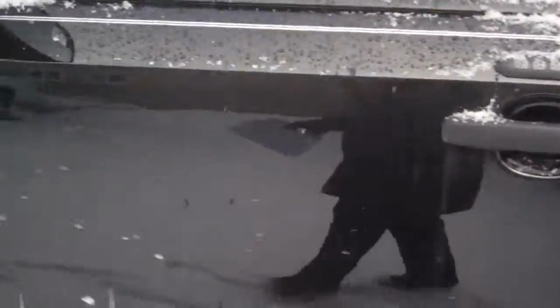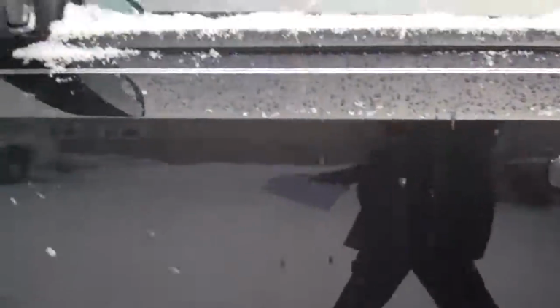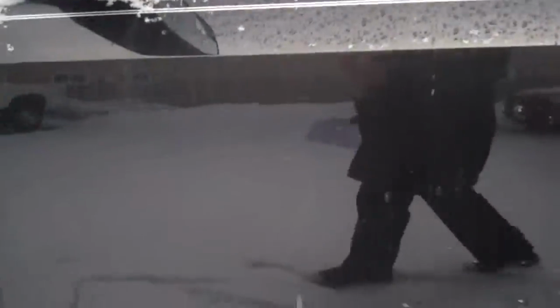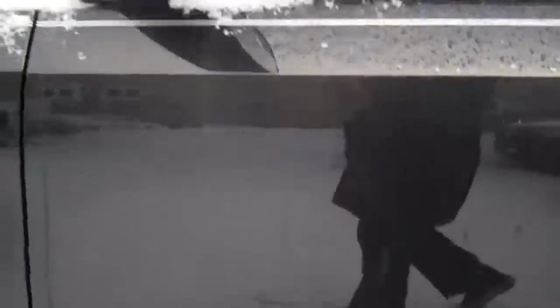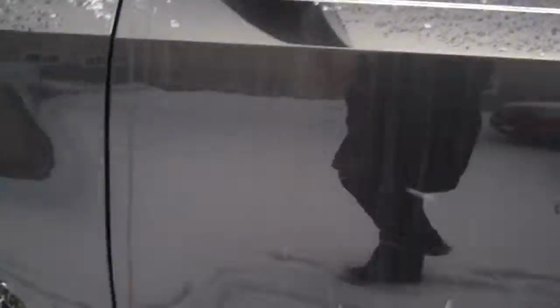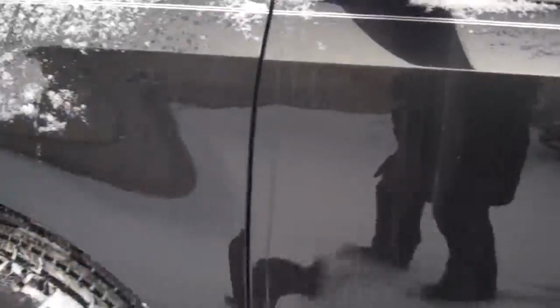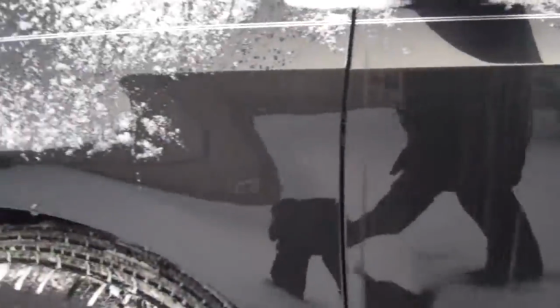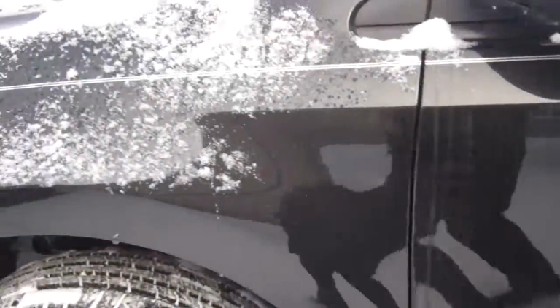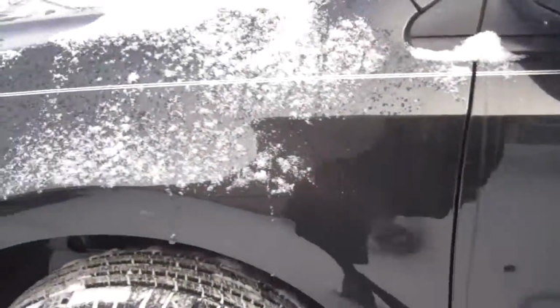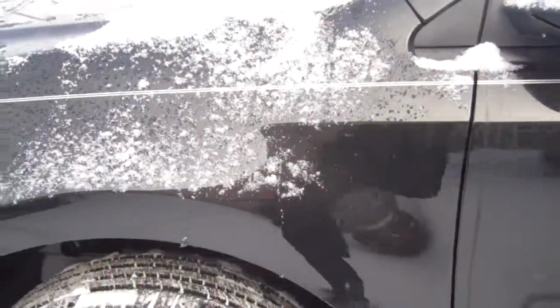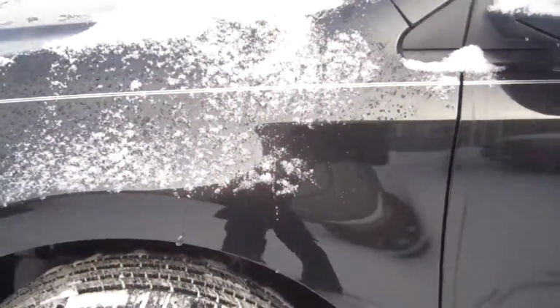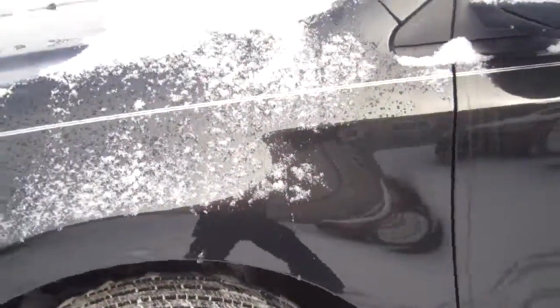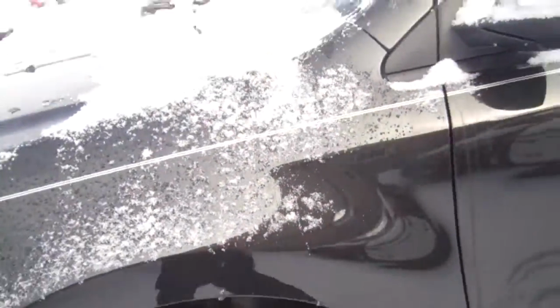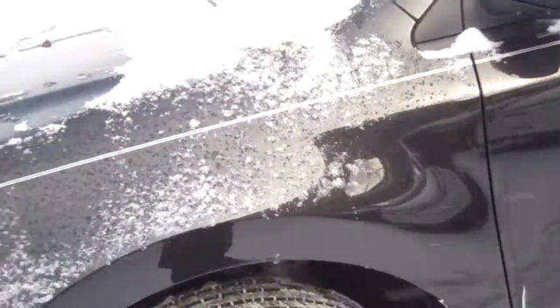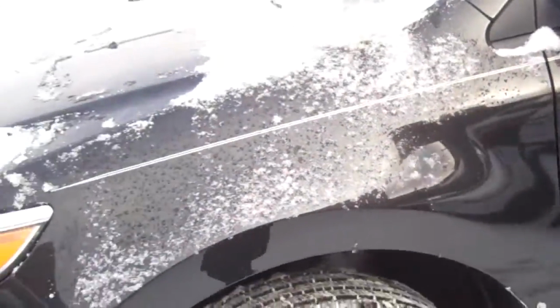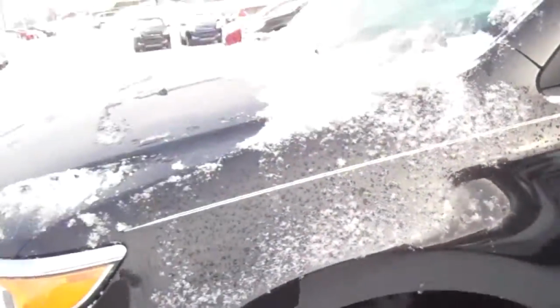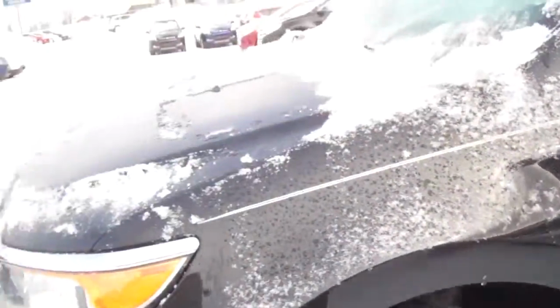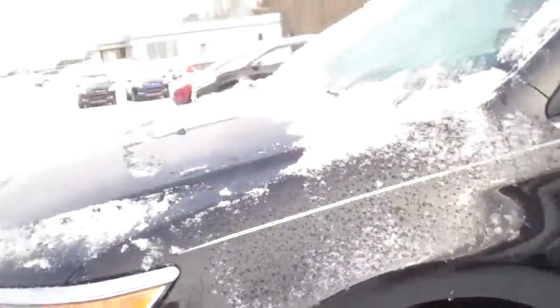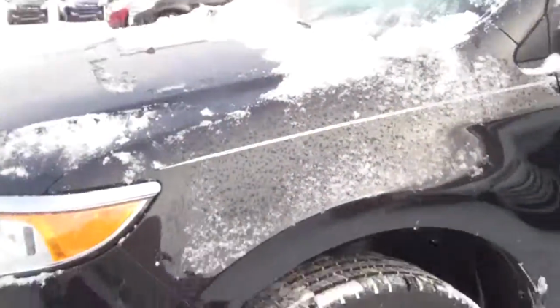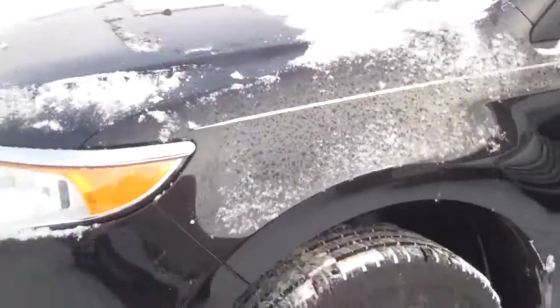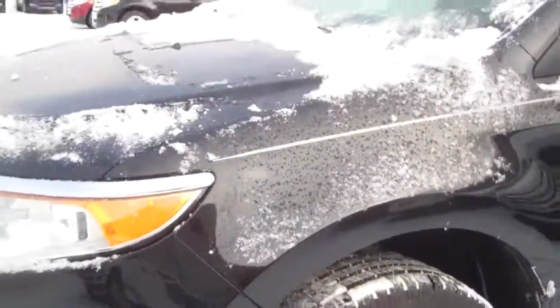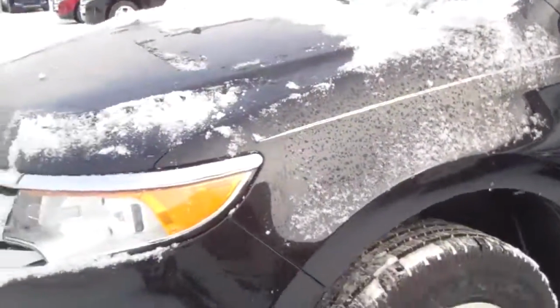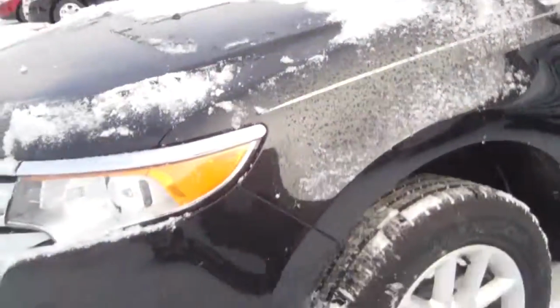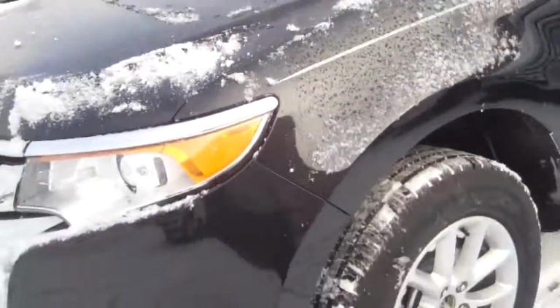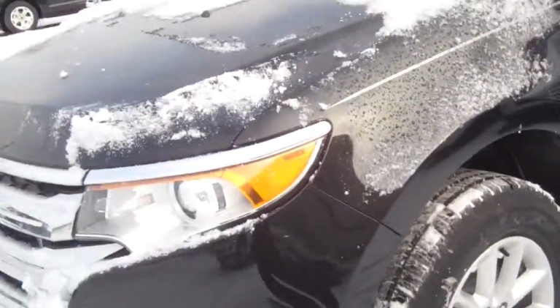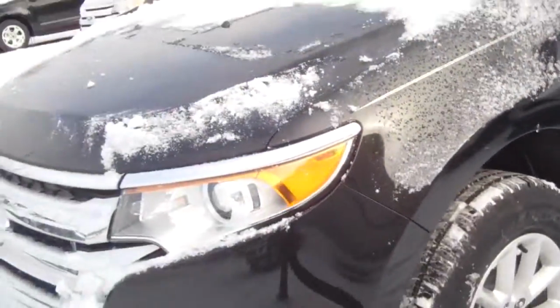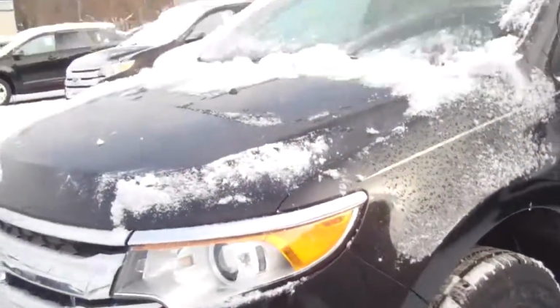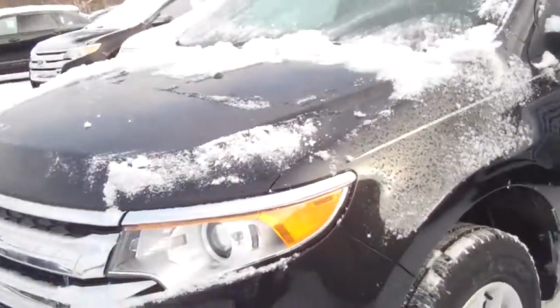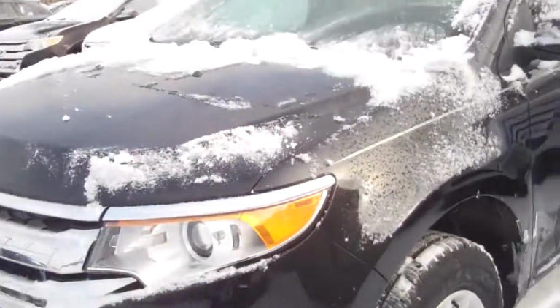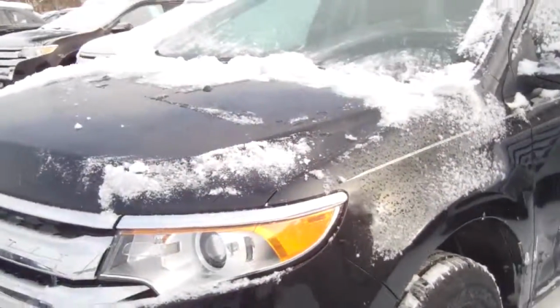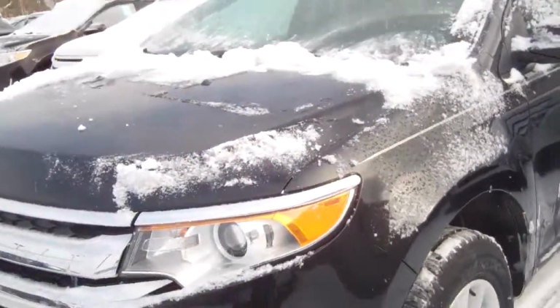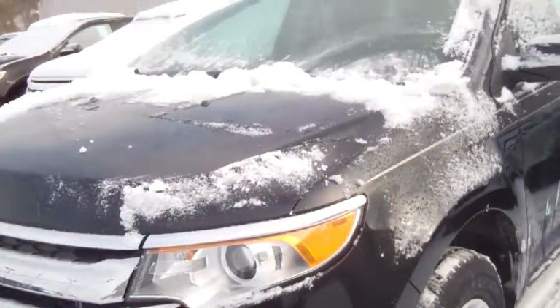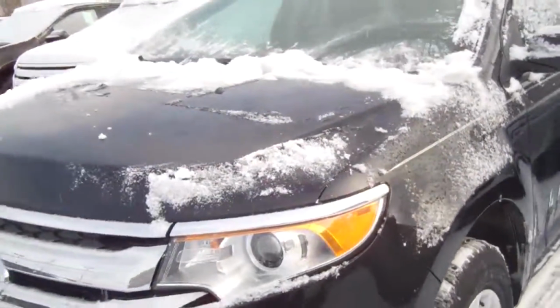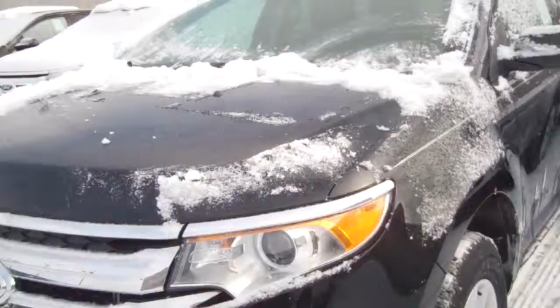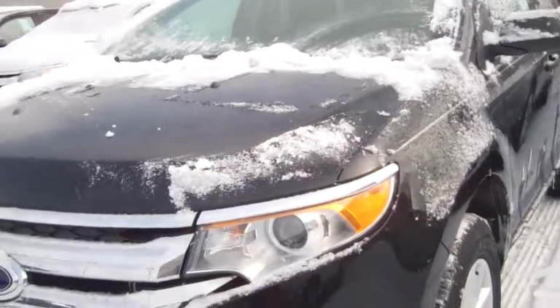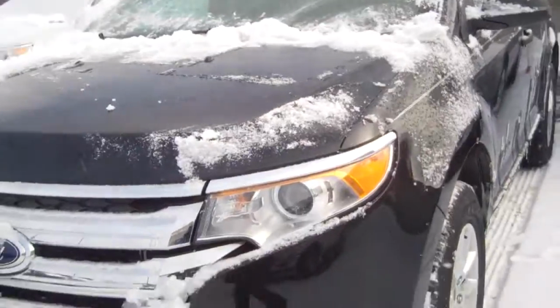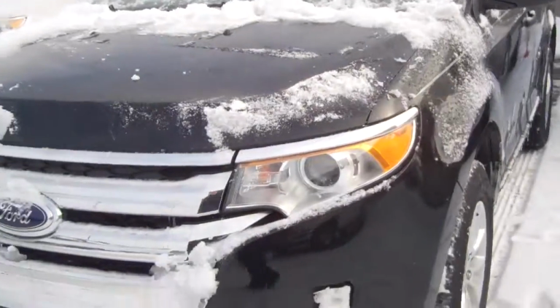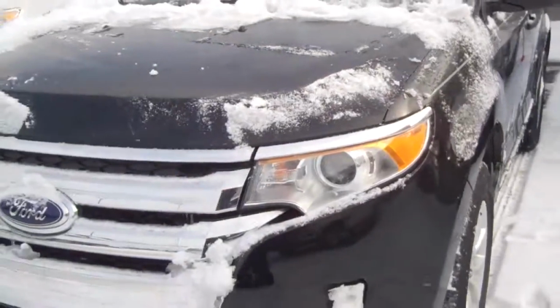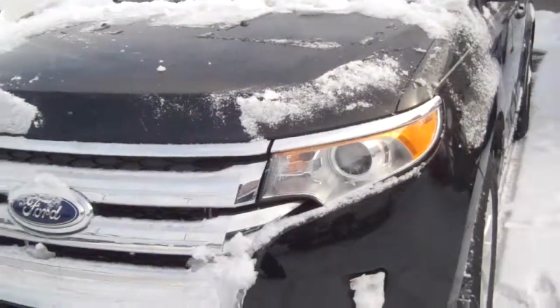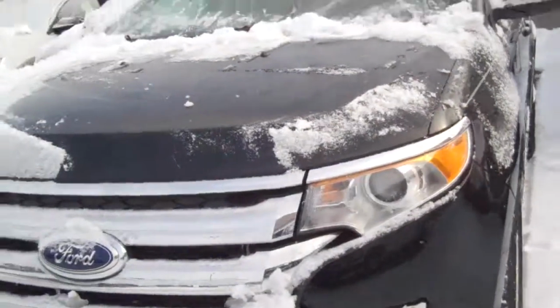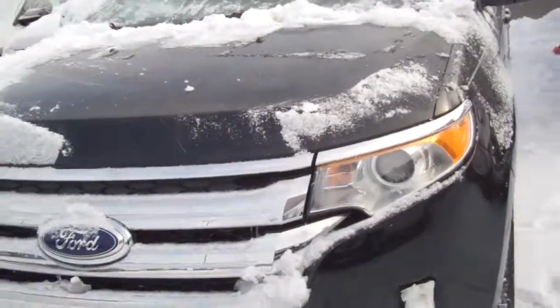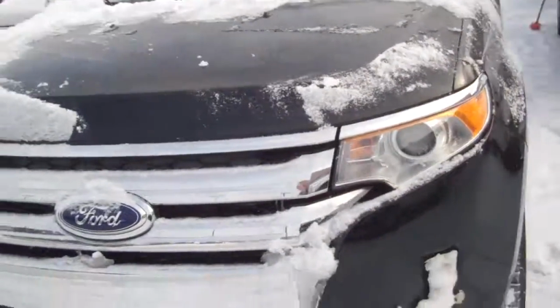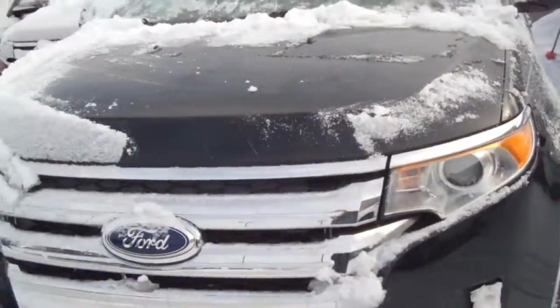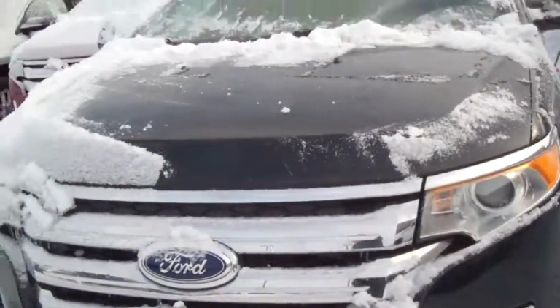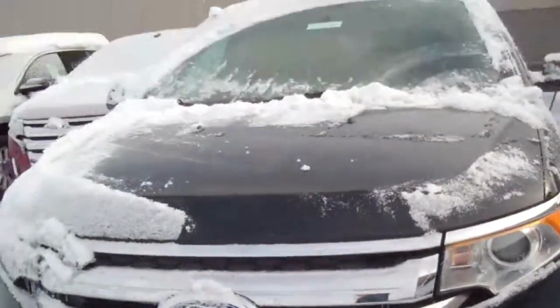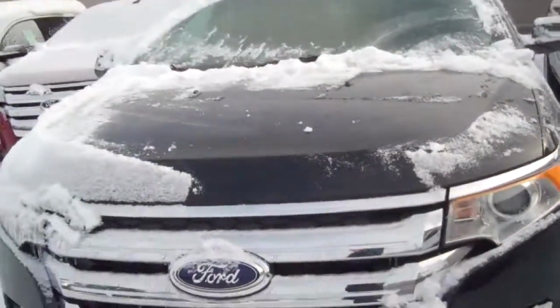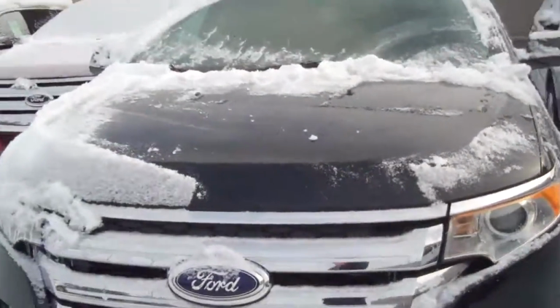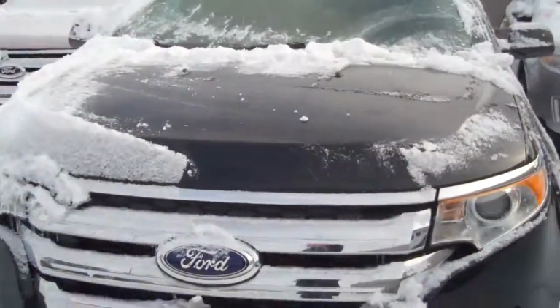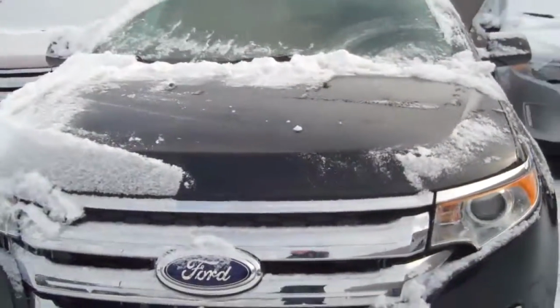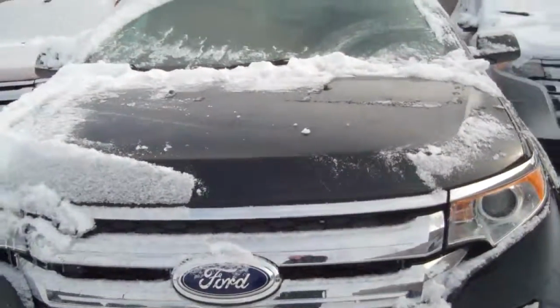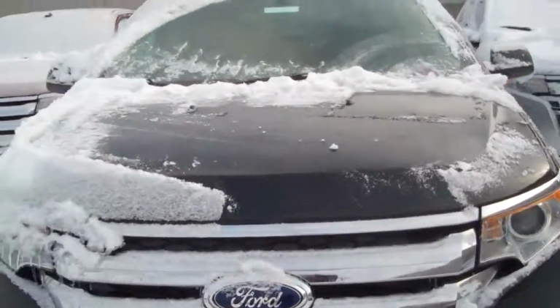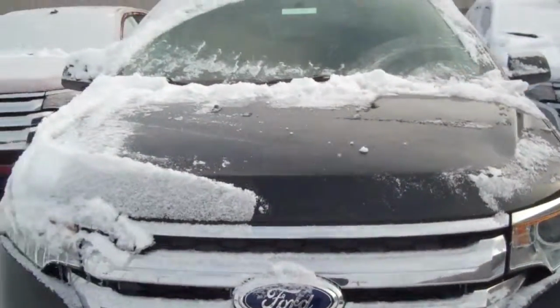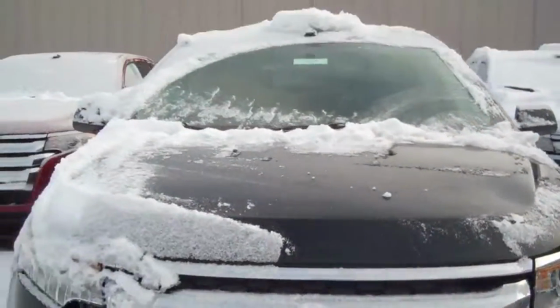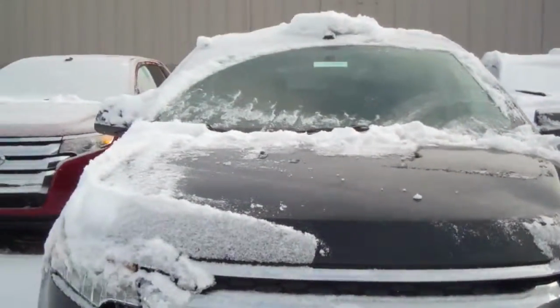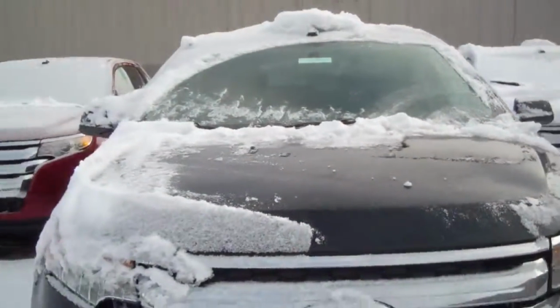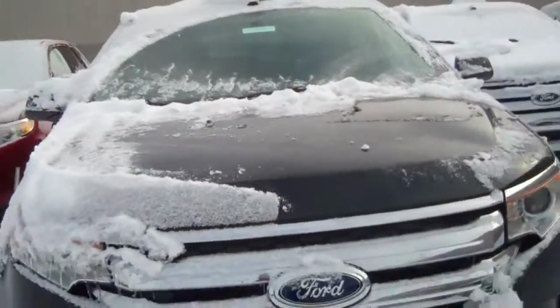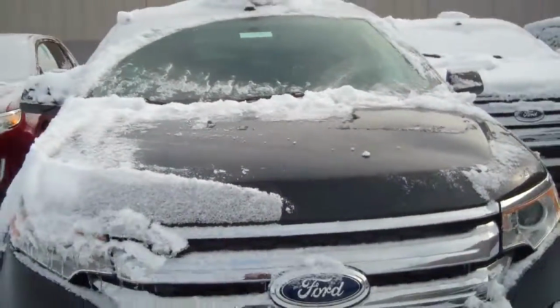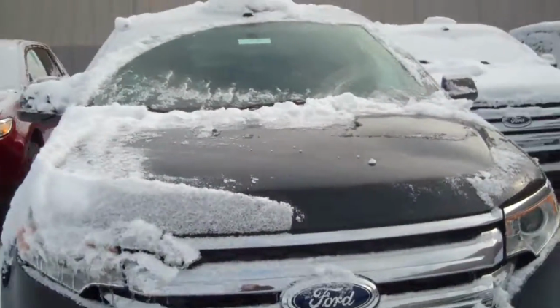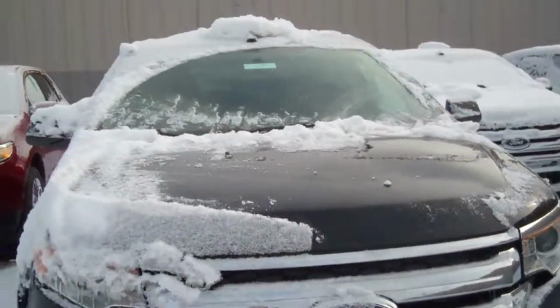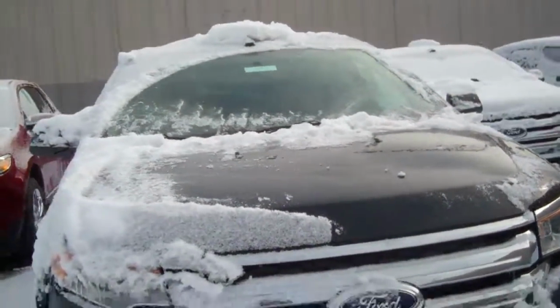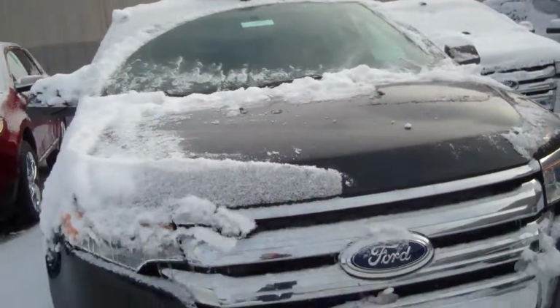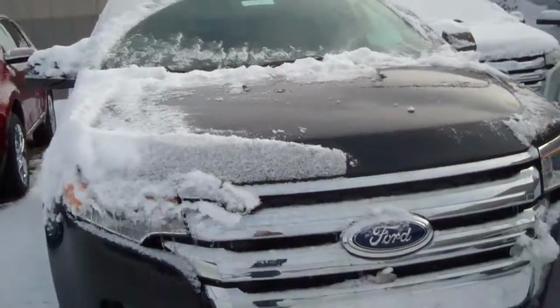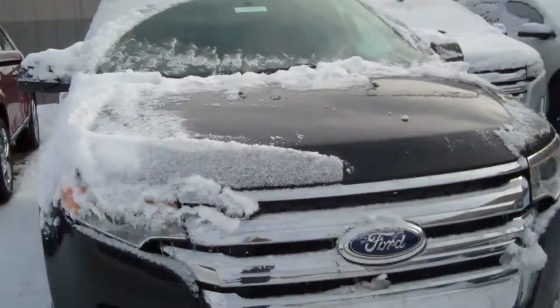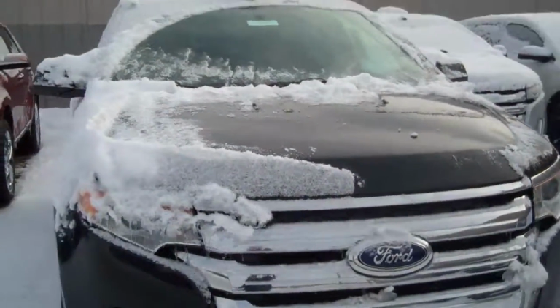This has a 3.5-liter V6 engine, and it's a great car to drive in the snow — I can tell you that from experience.